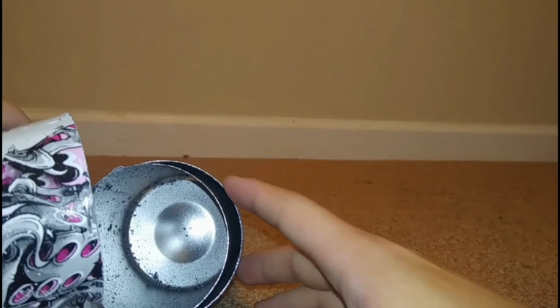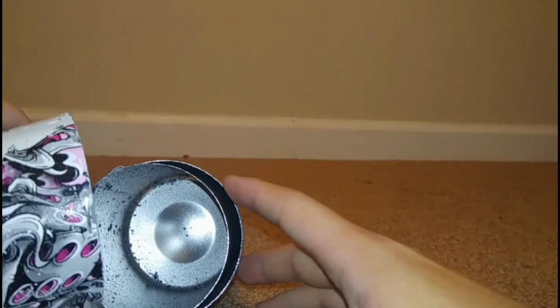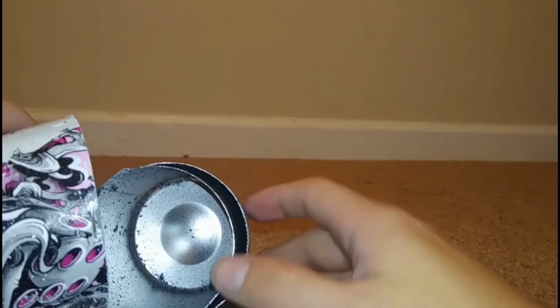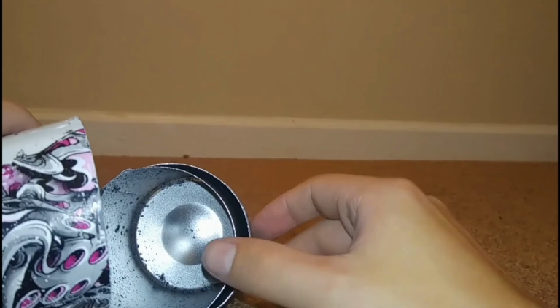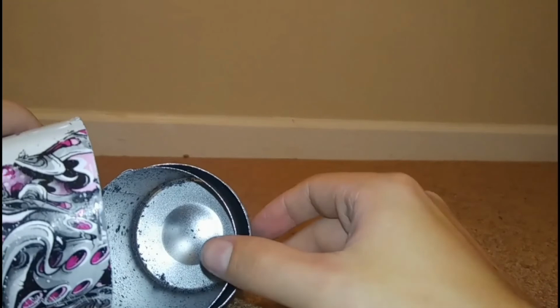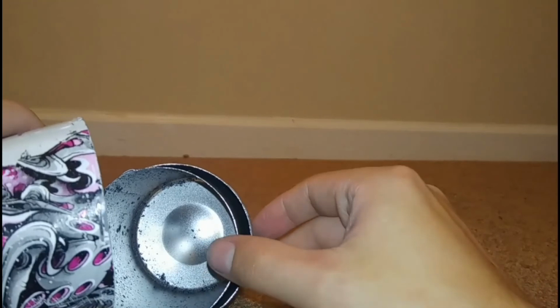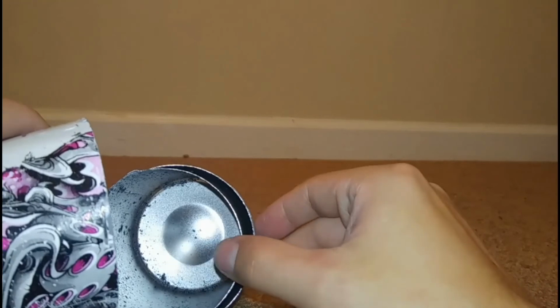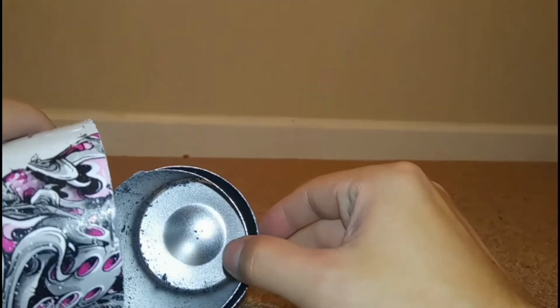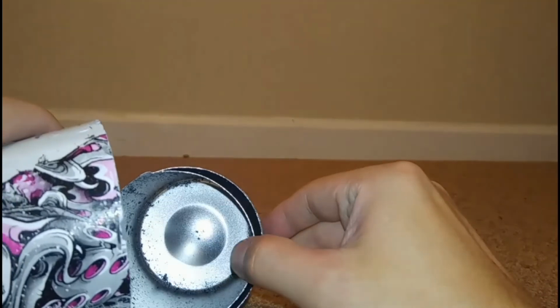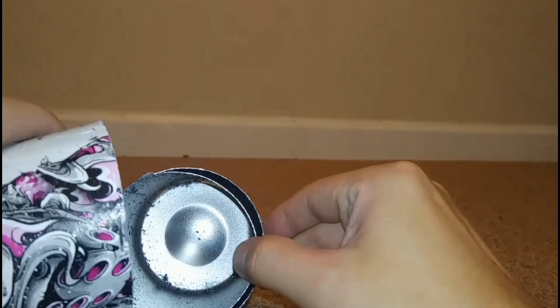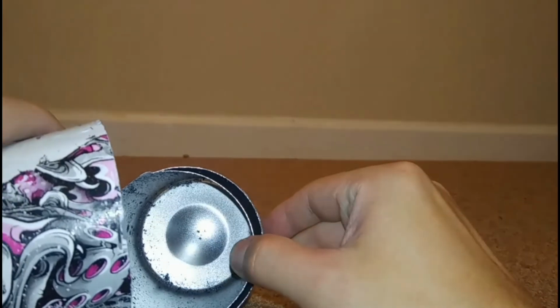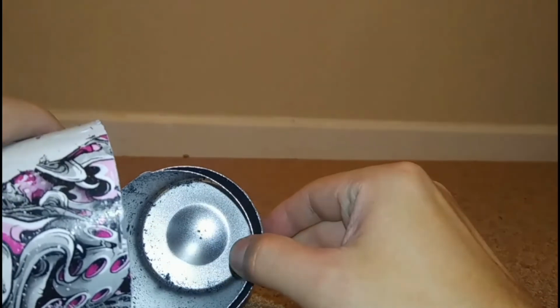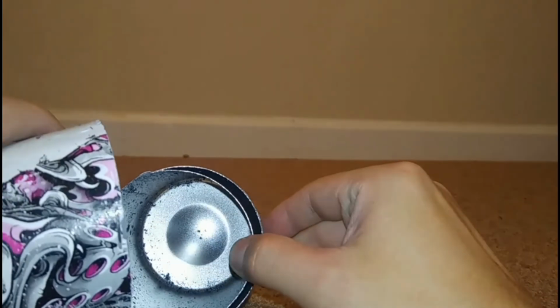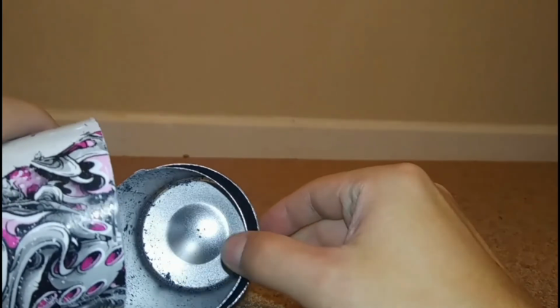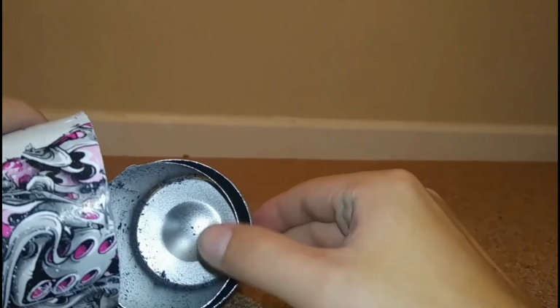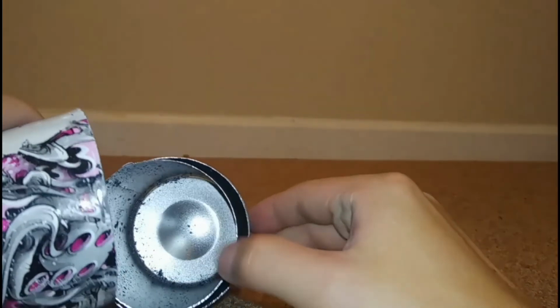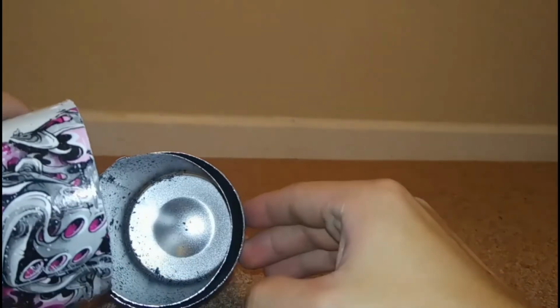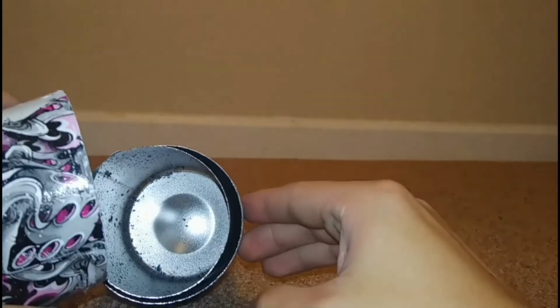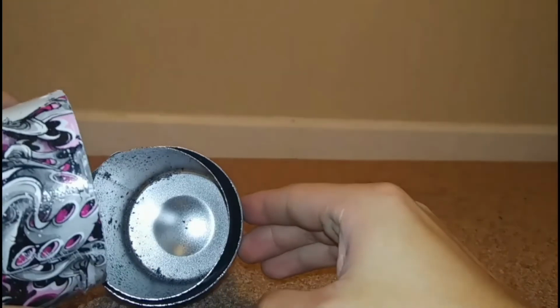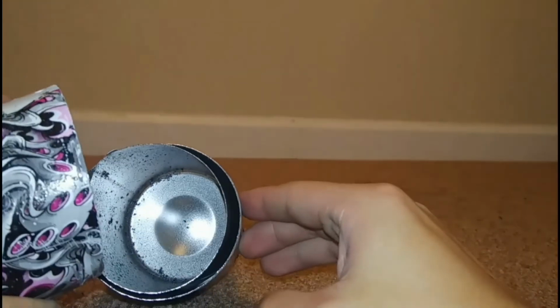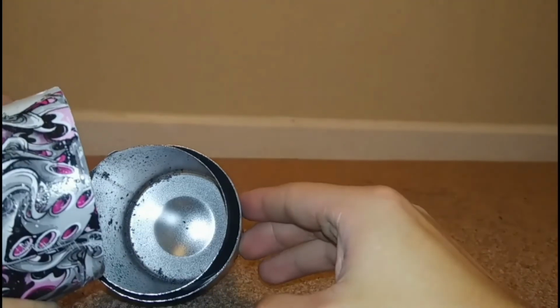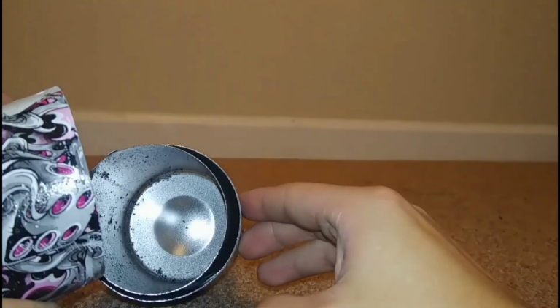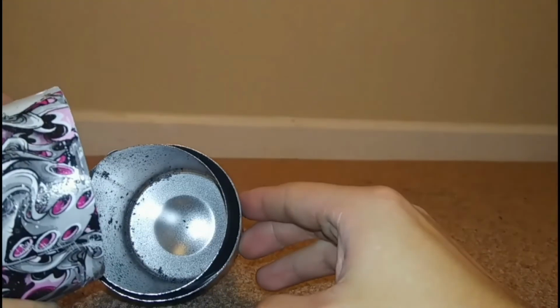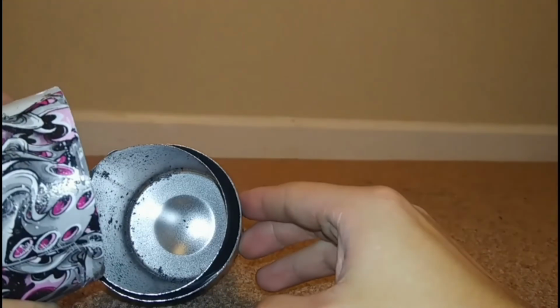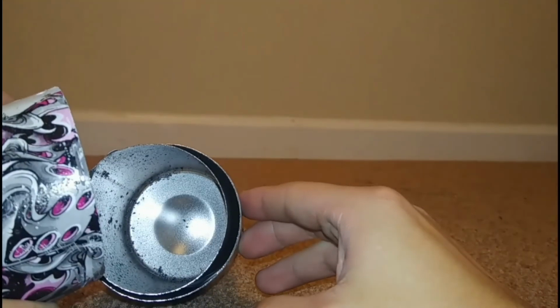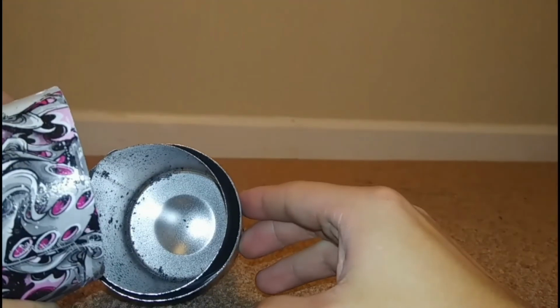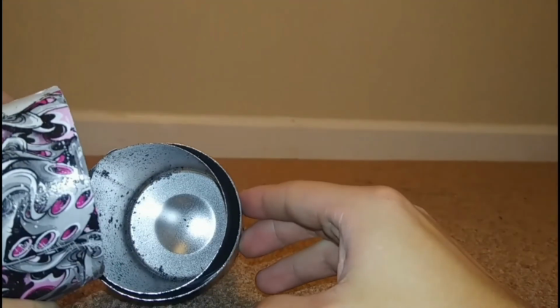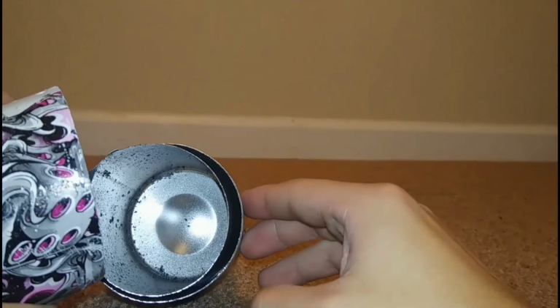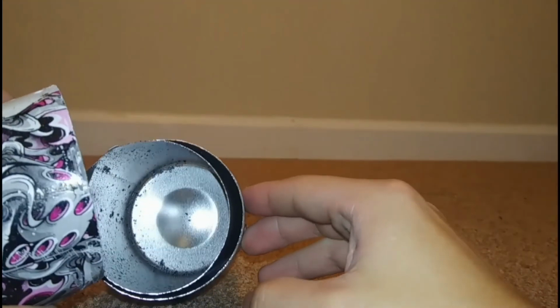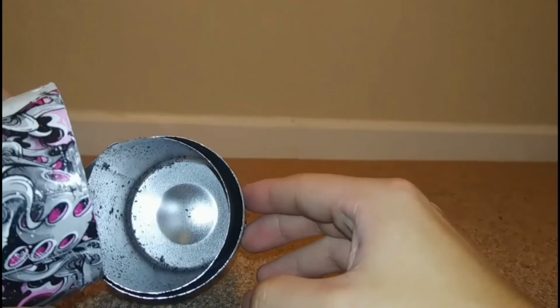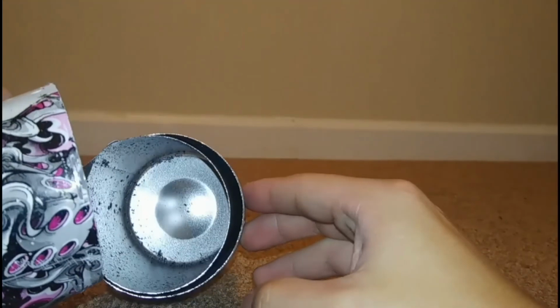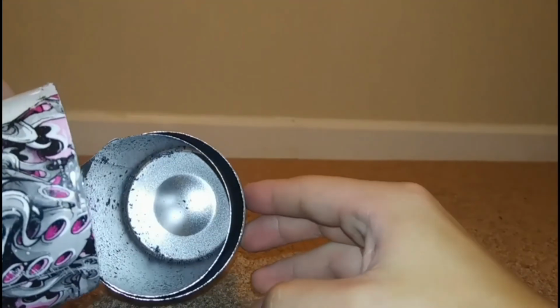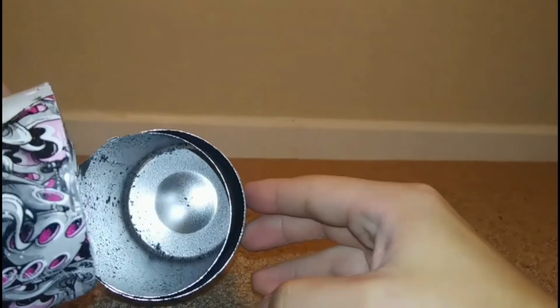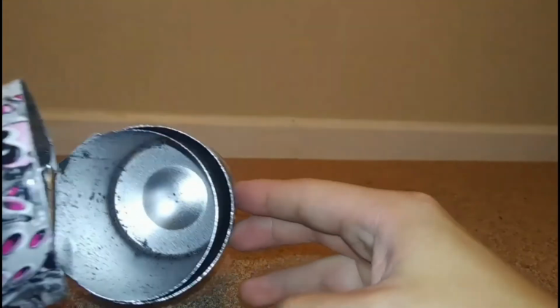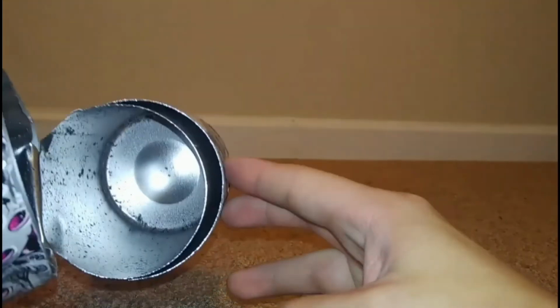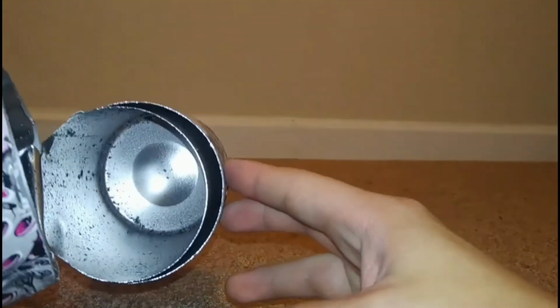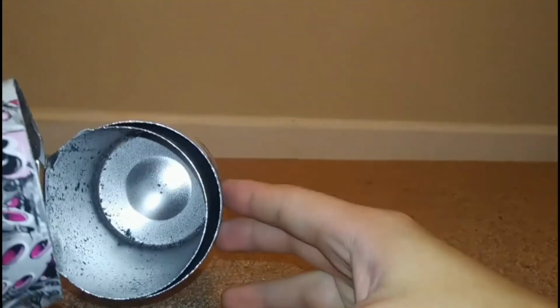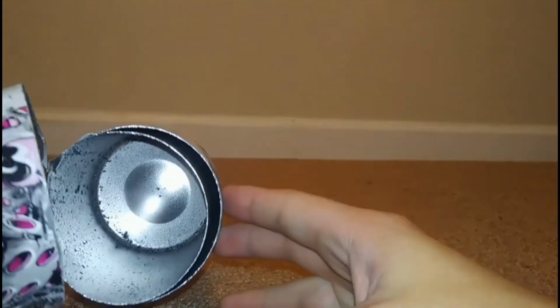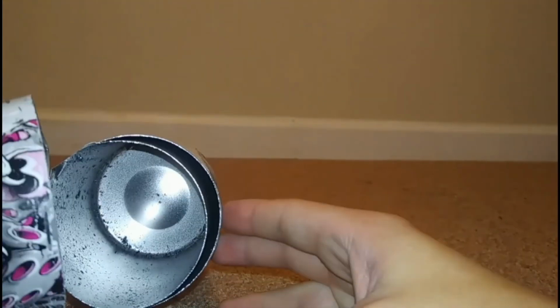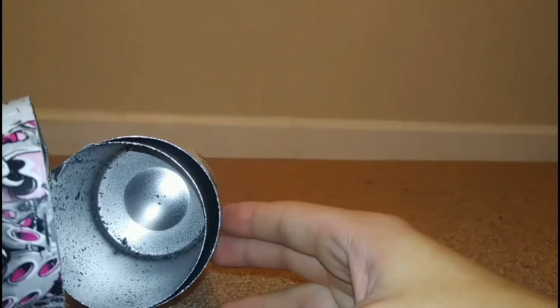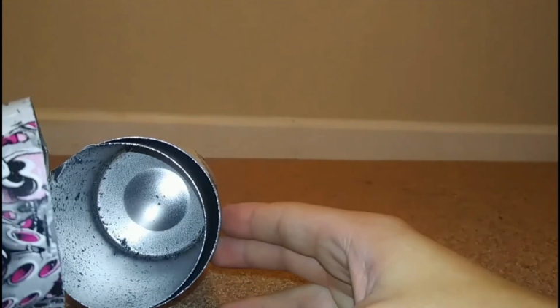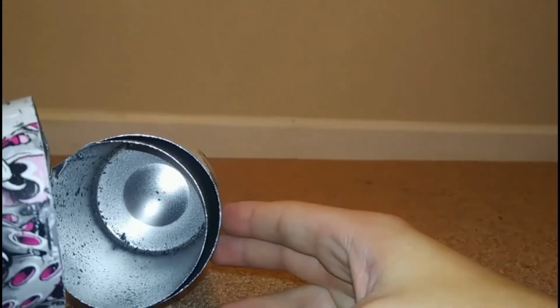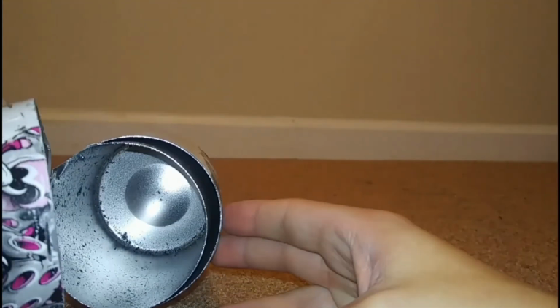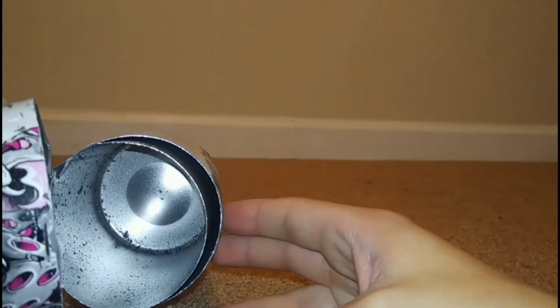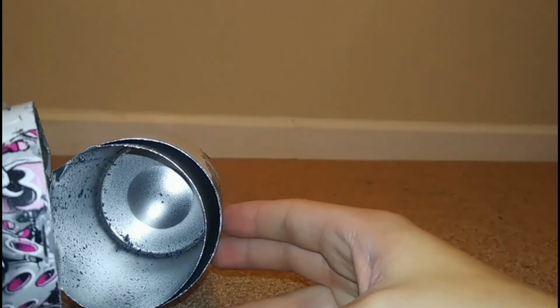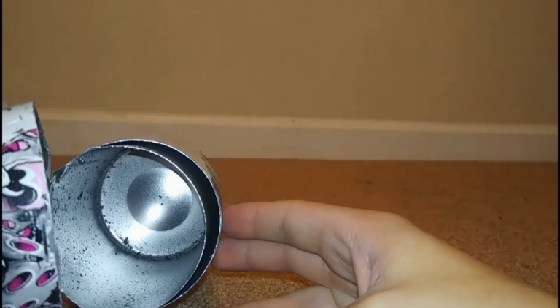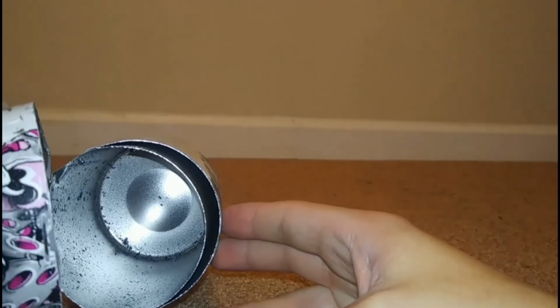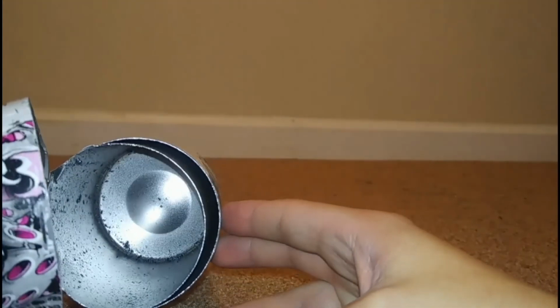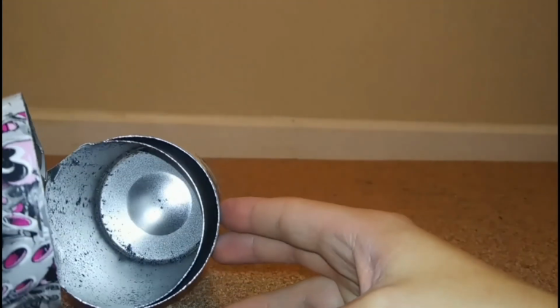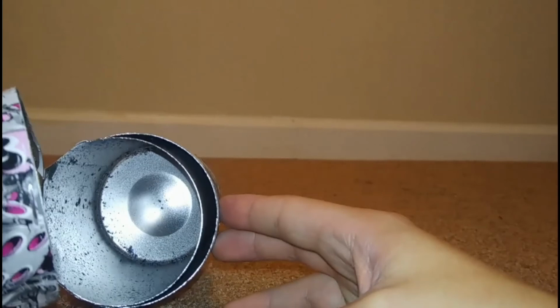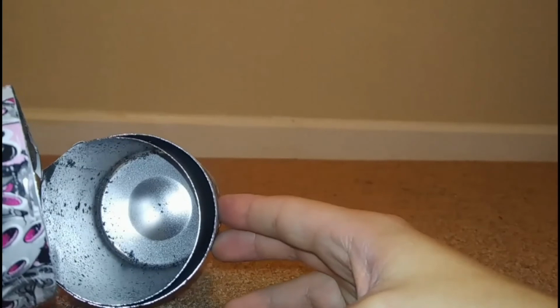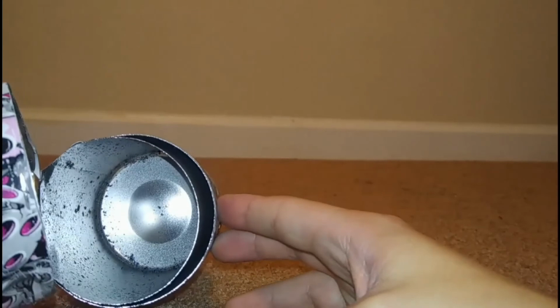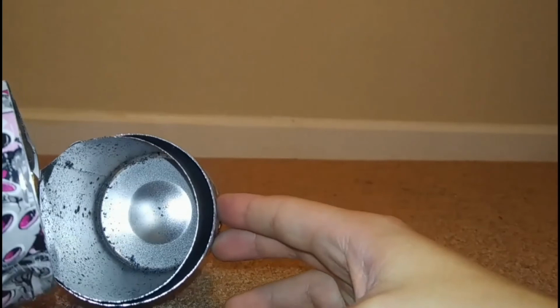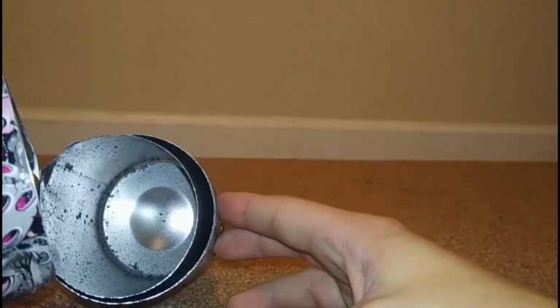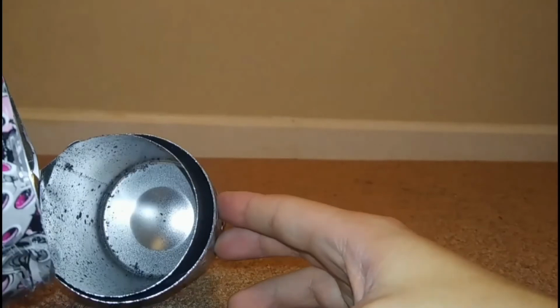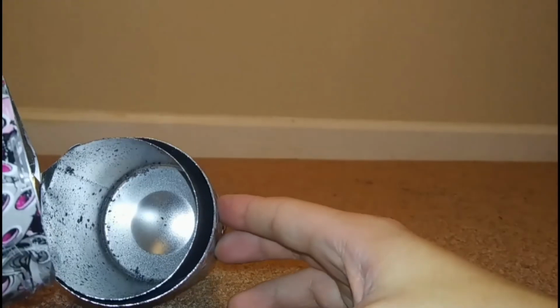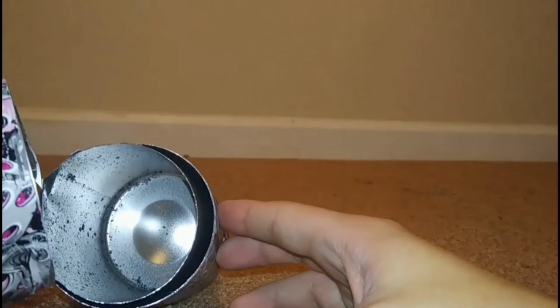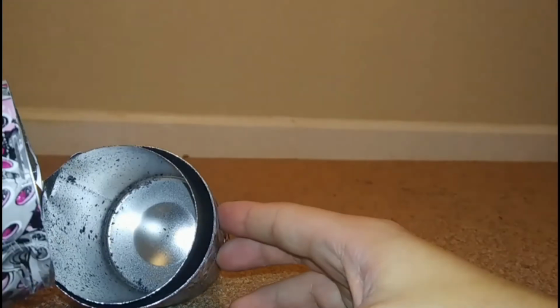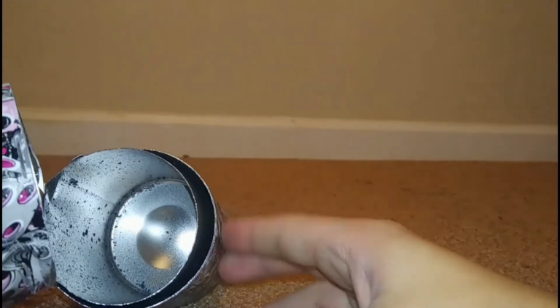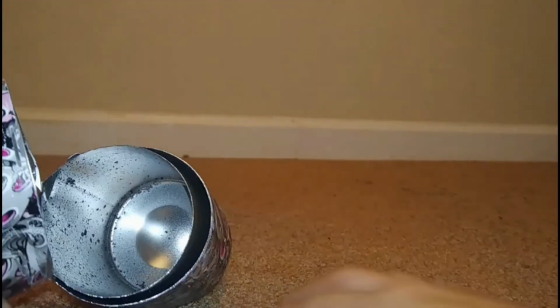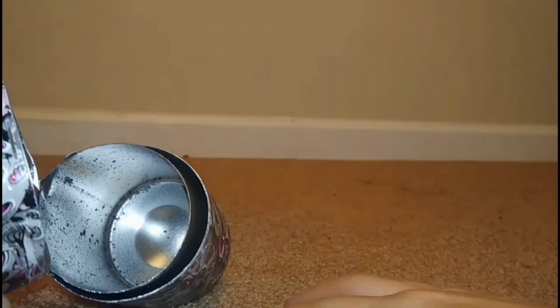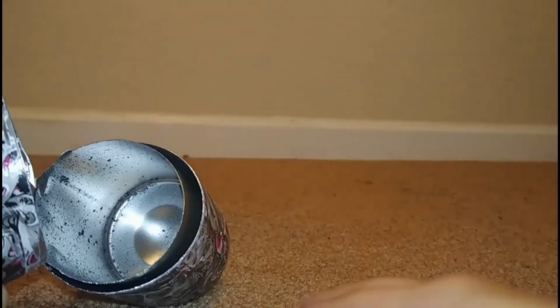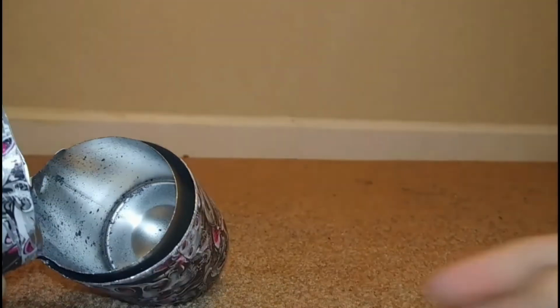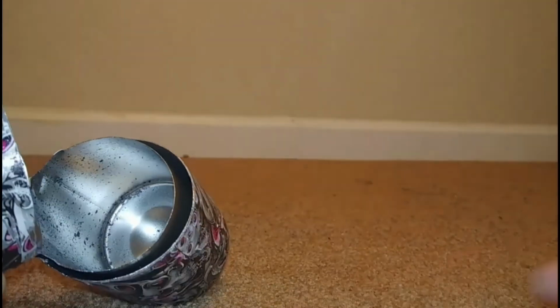And this is what the inside of a hydro flask looks like. Thanks for watching.